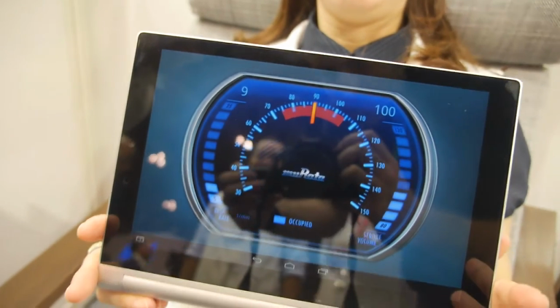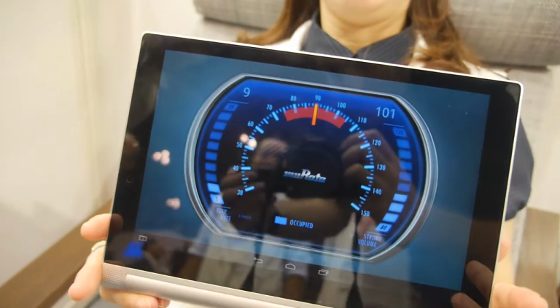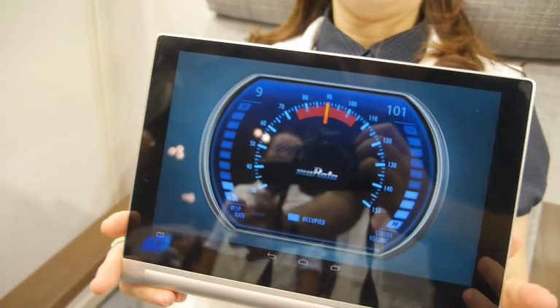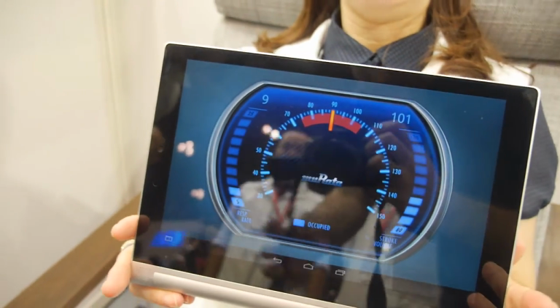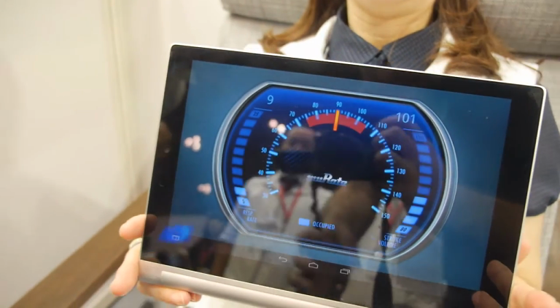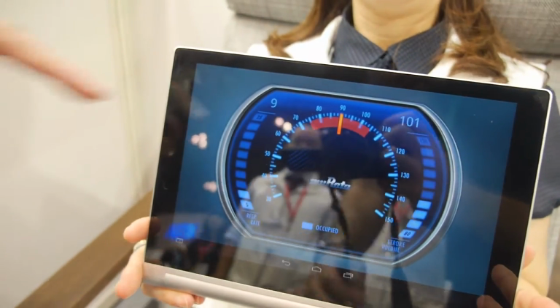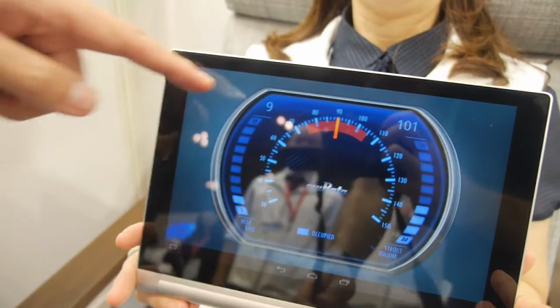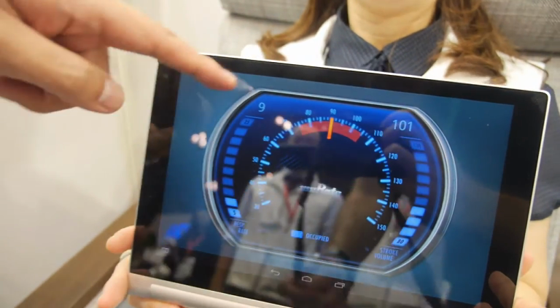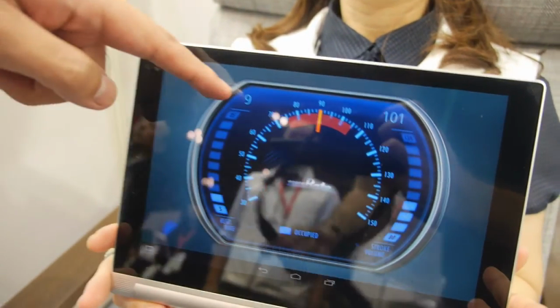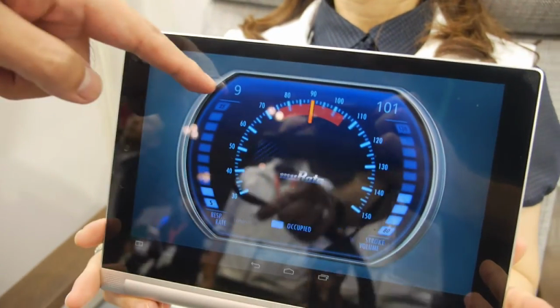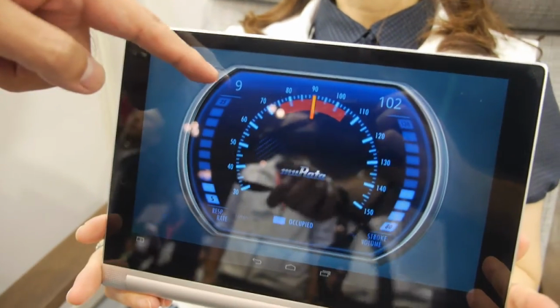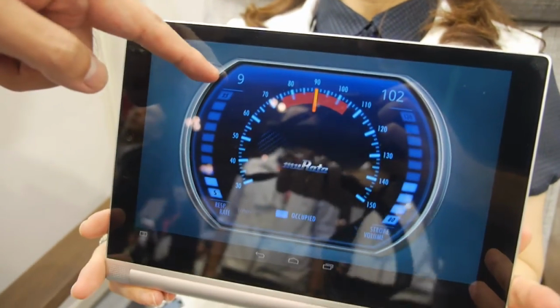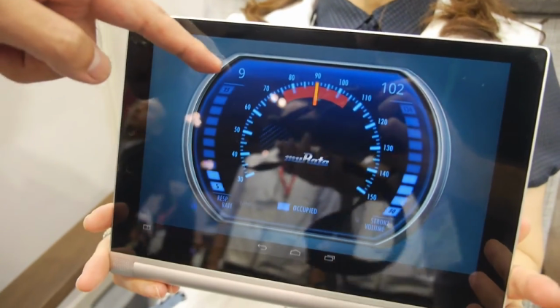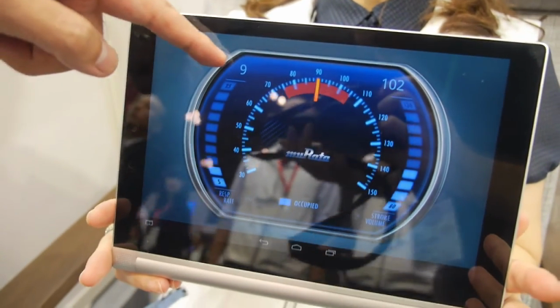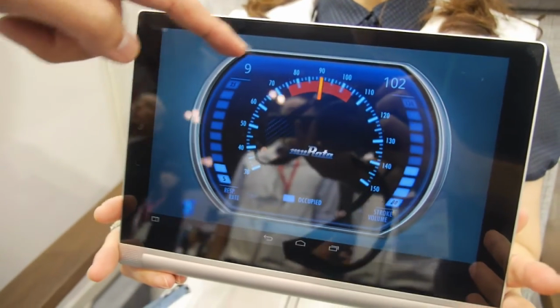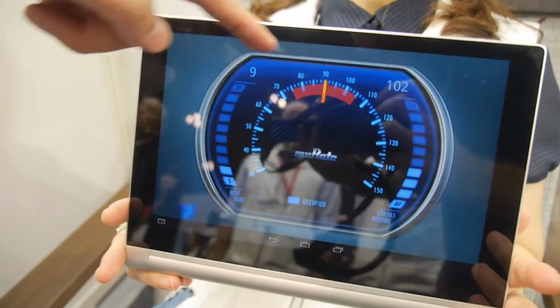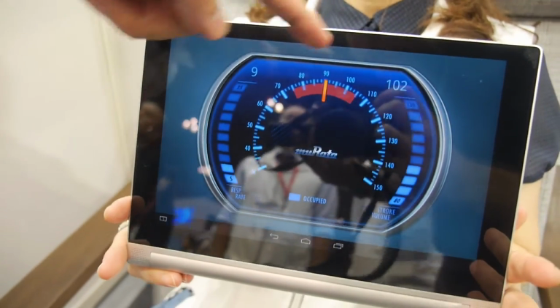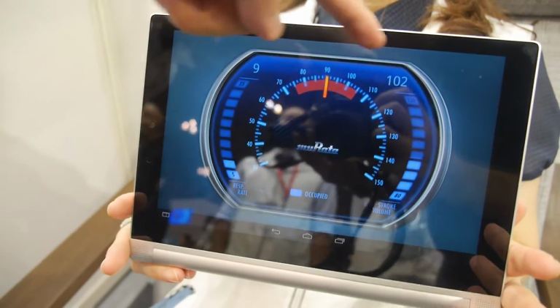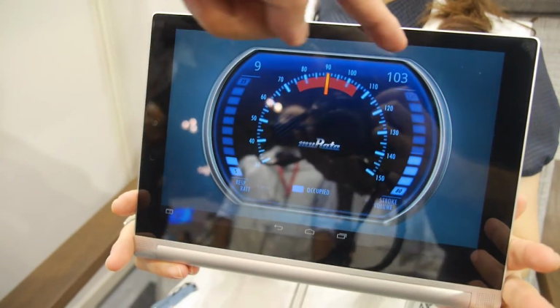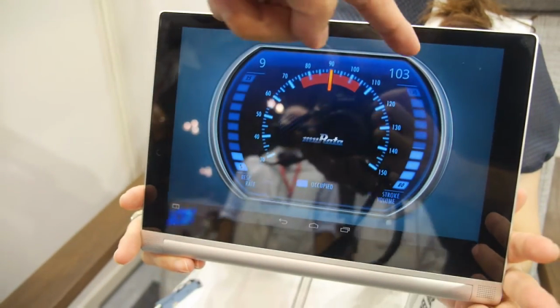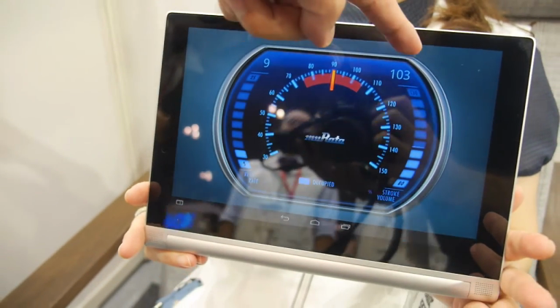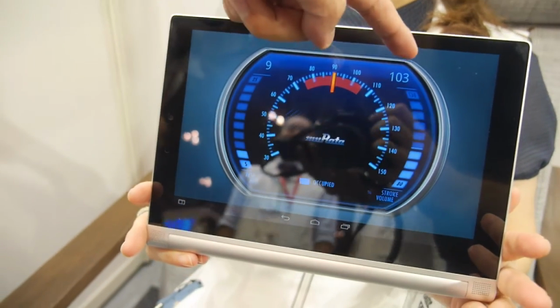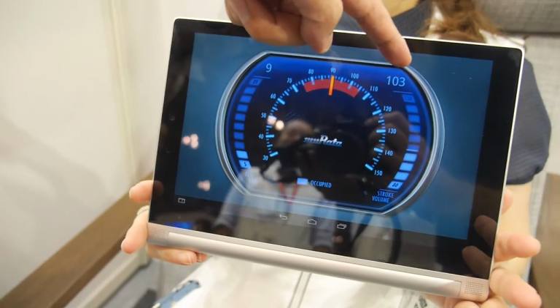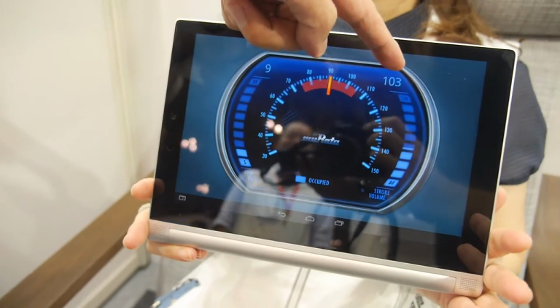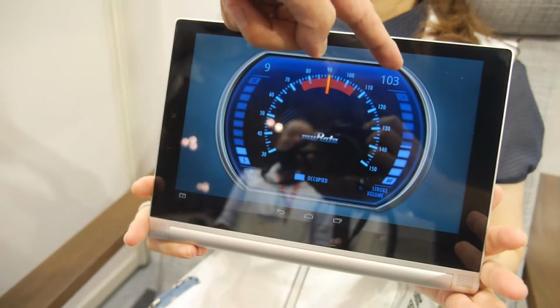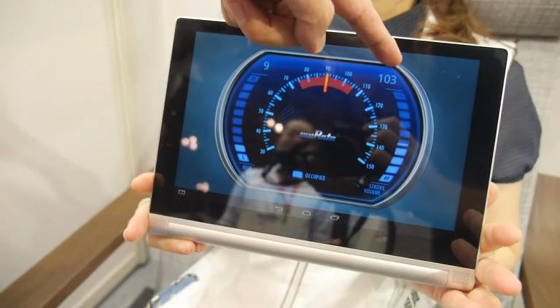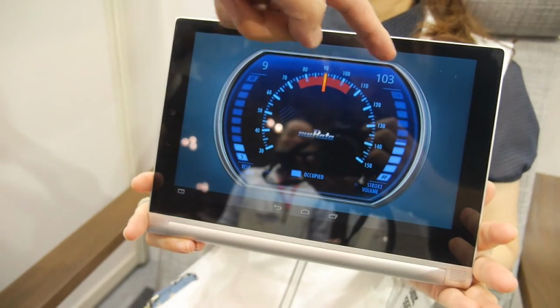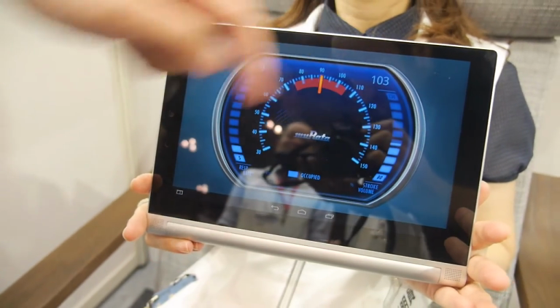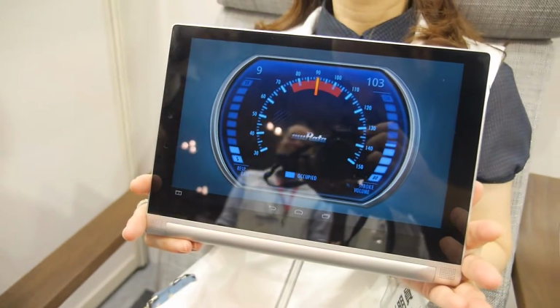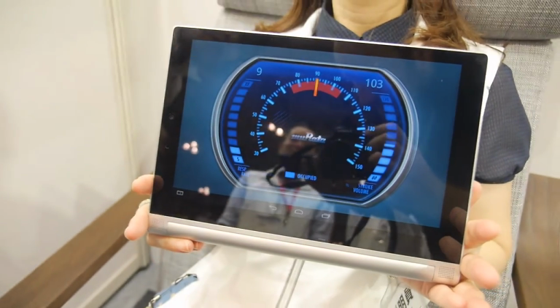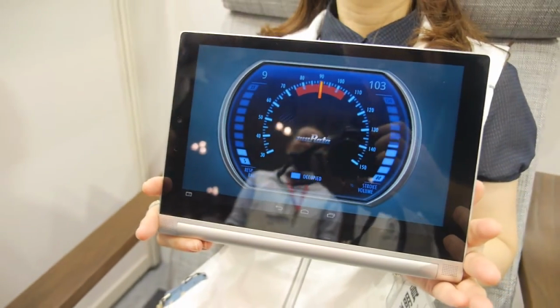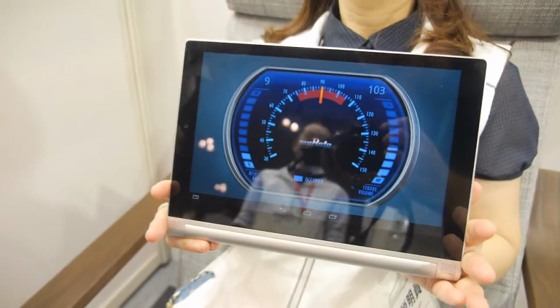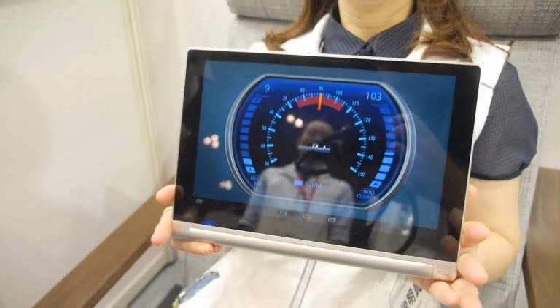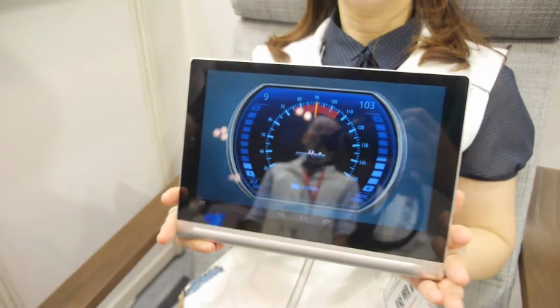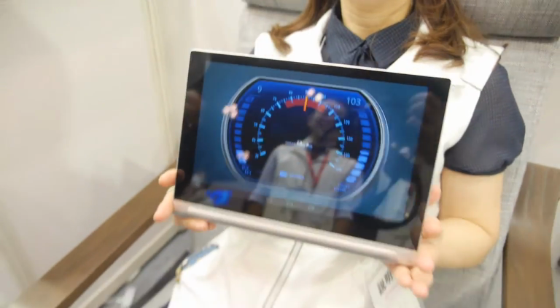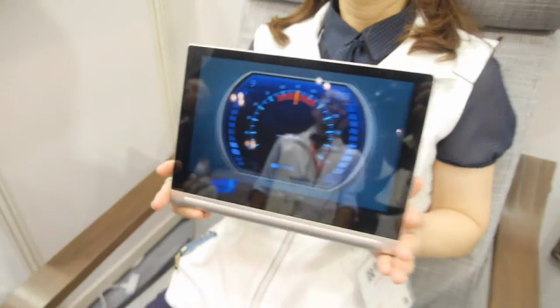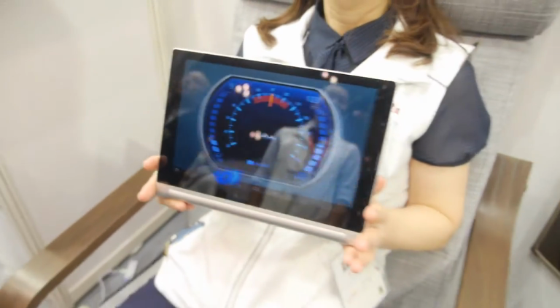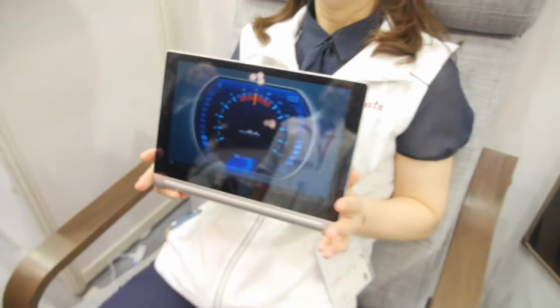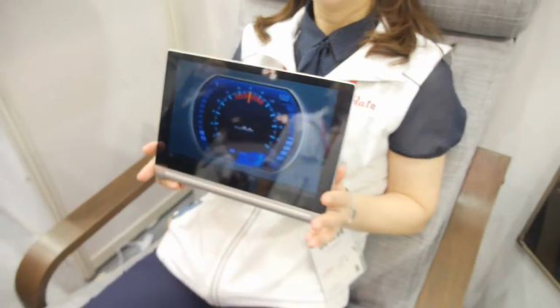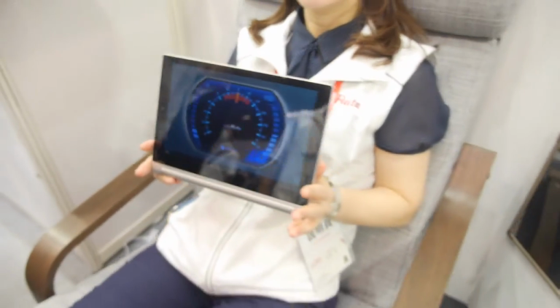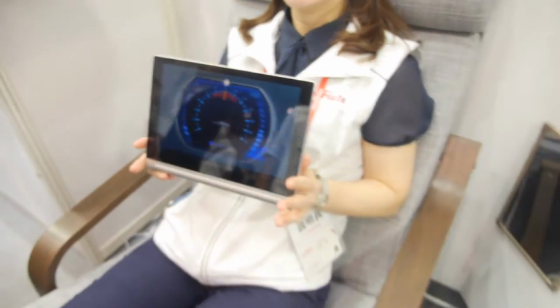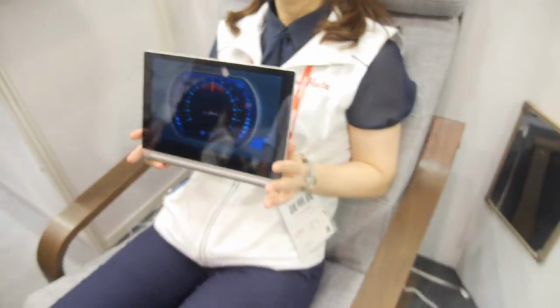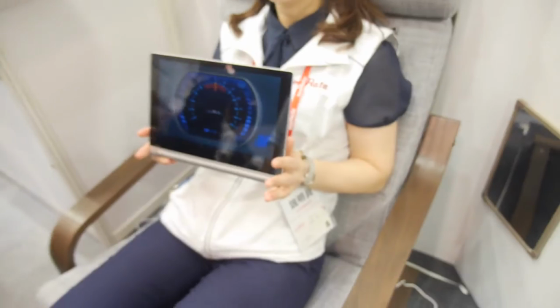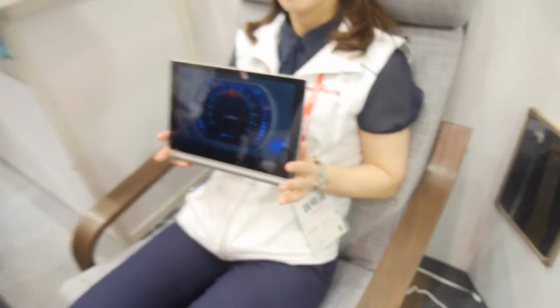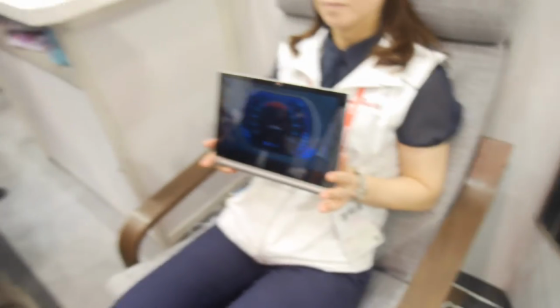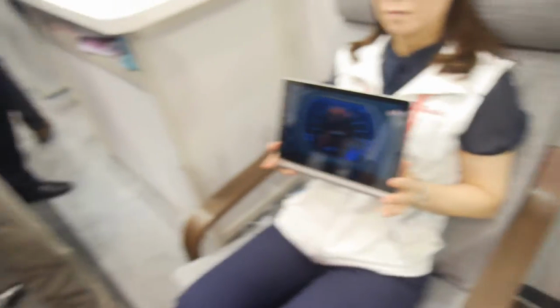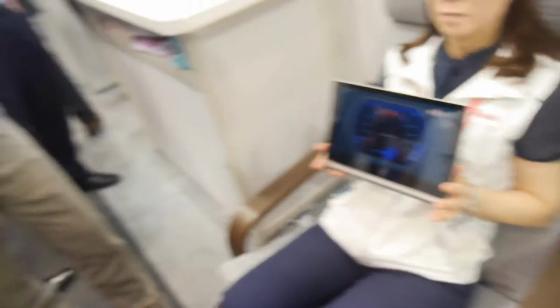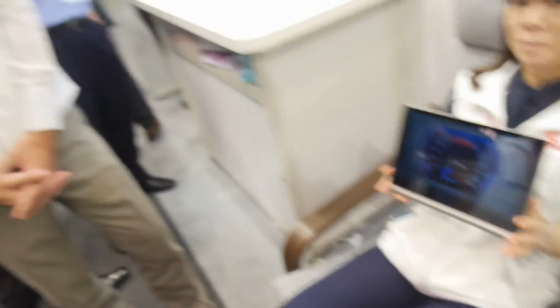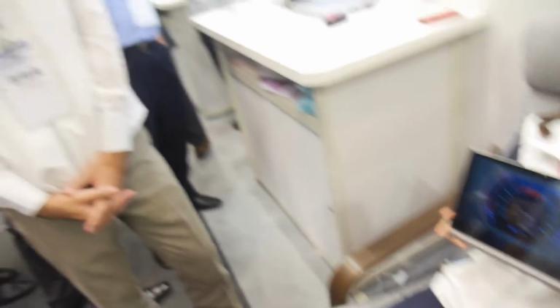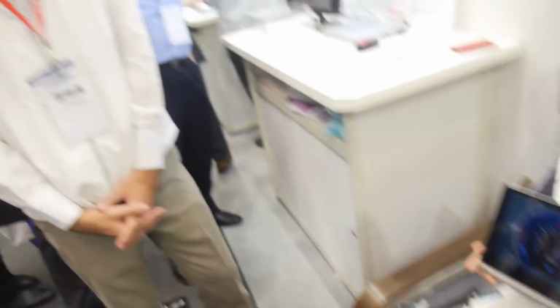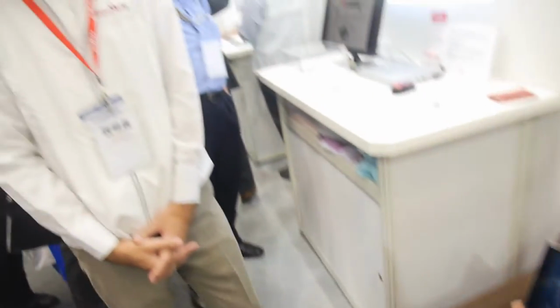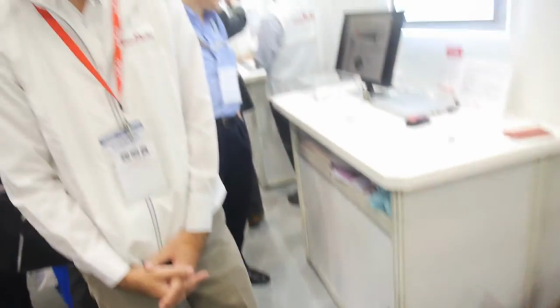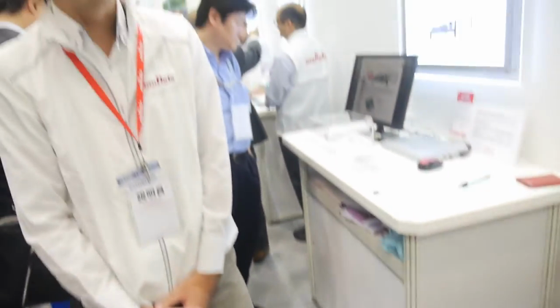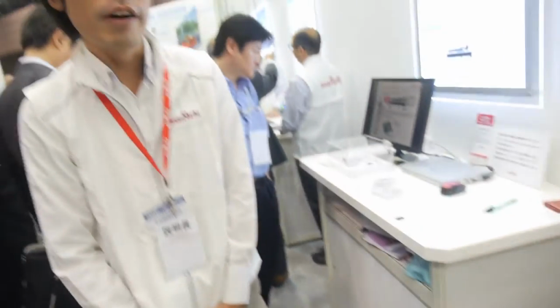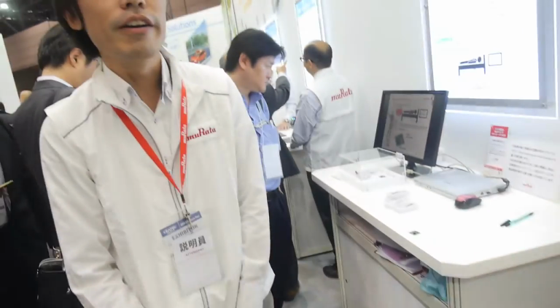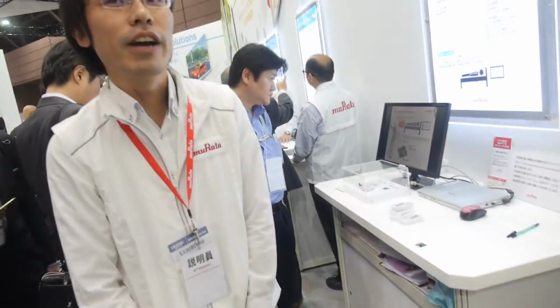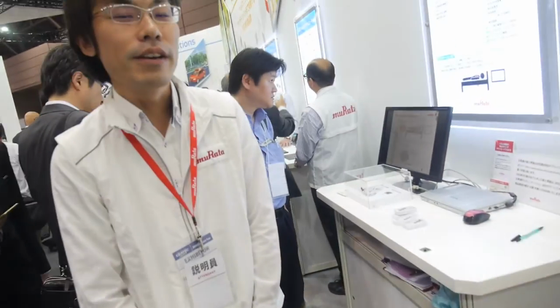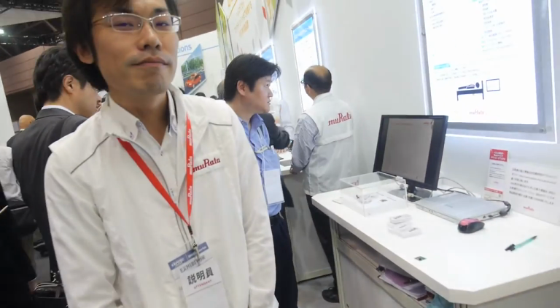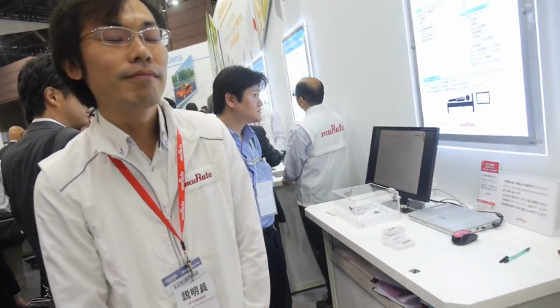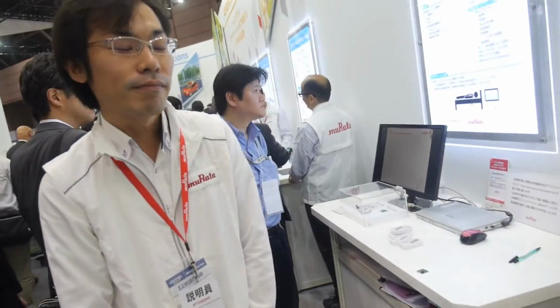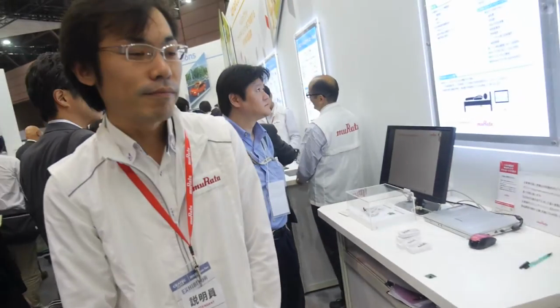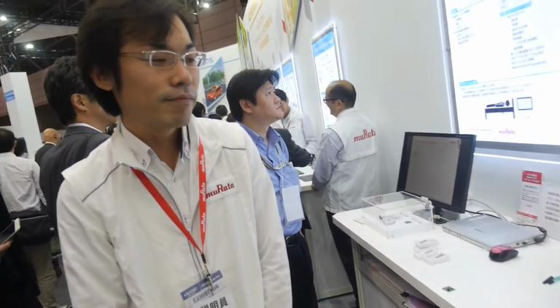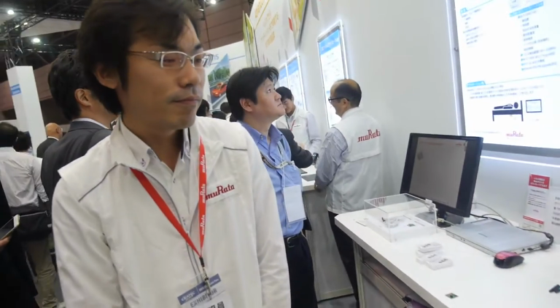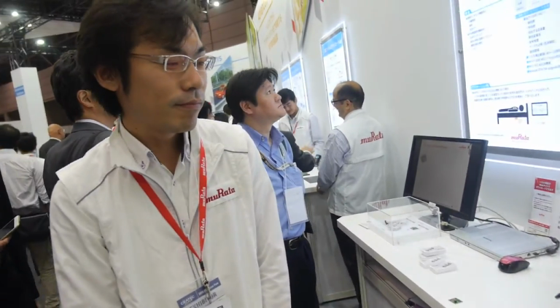This is the respiration display. And it's all over Wi-Fi — over Wi-Fi, all right.